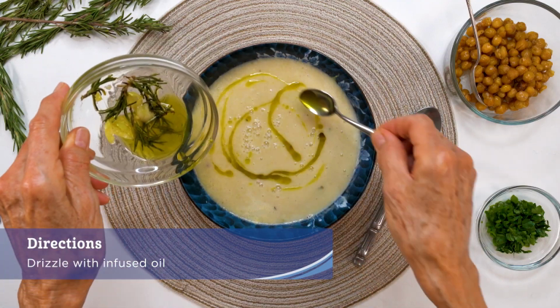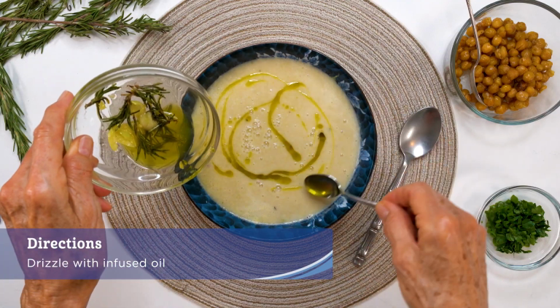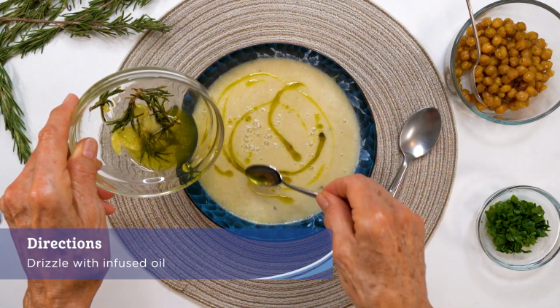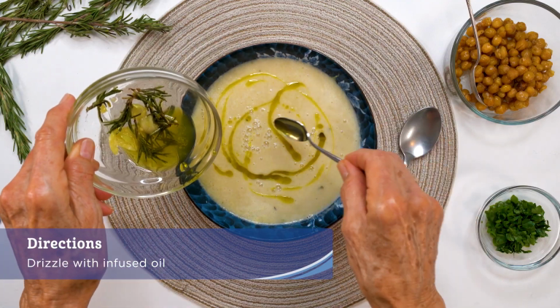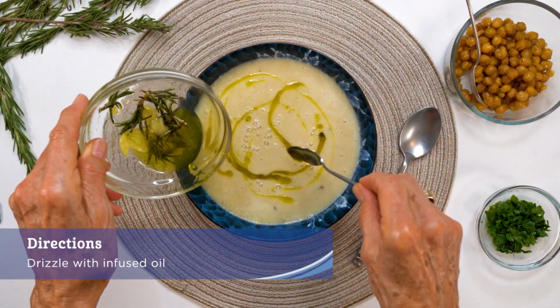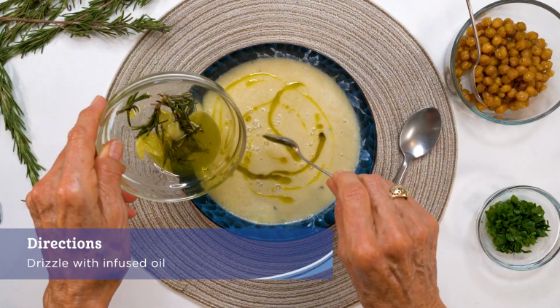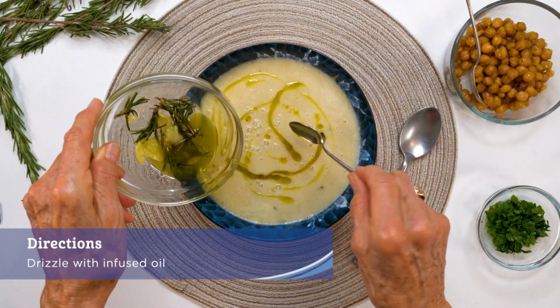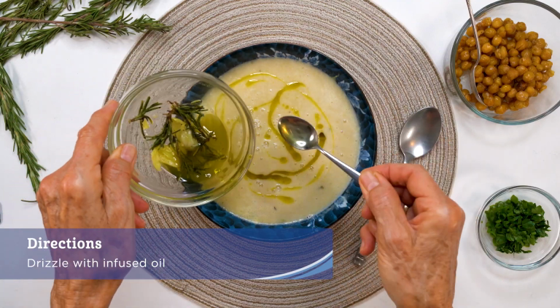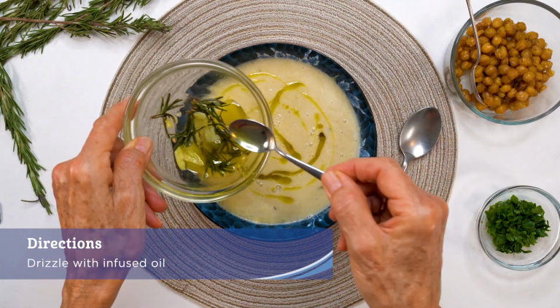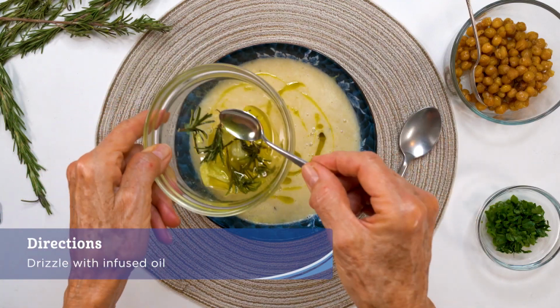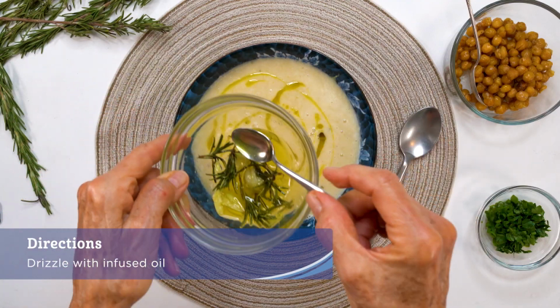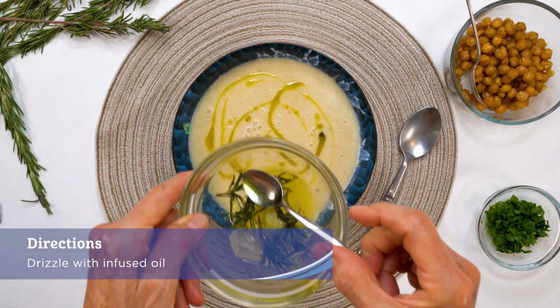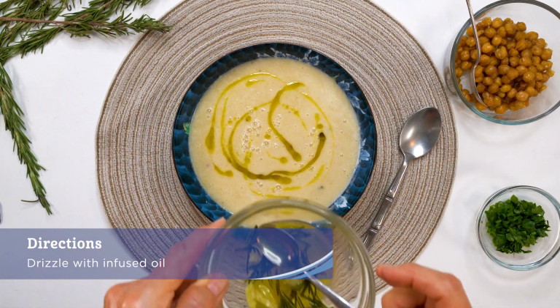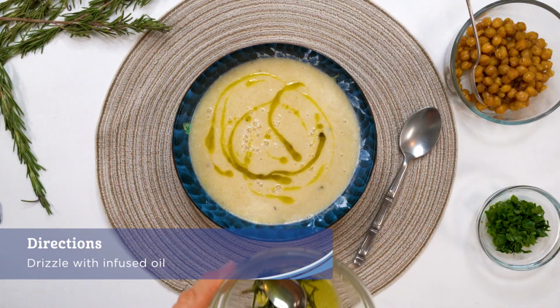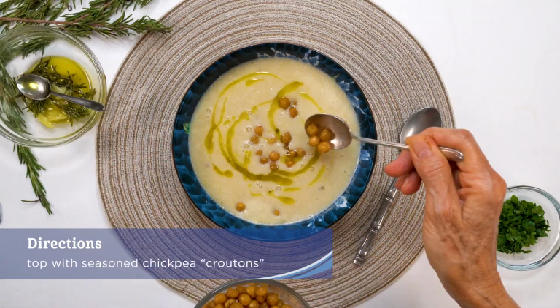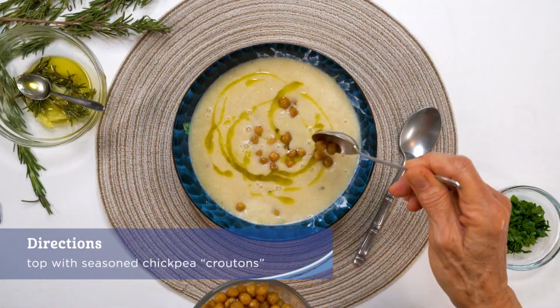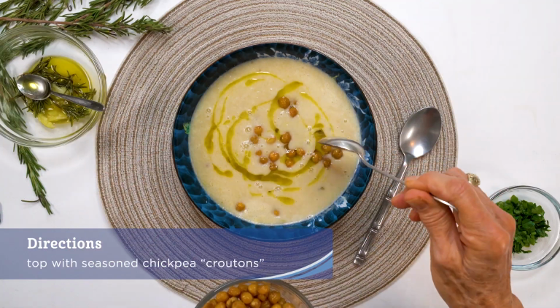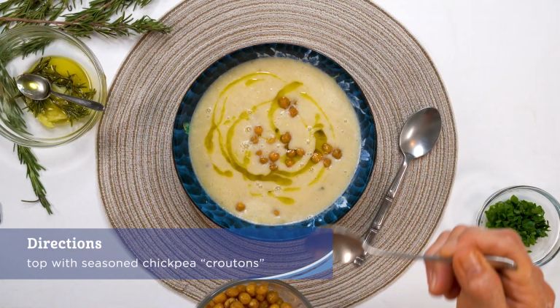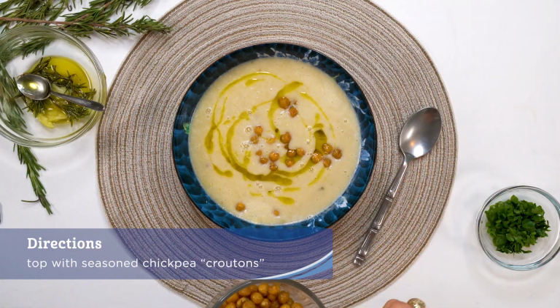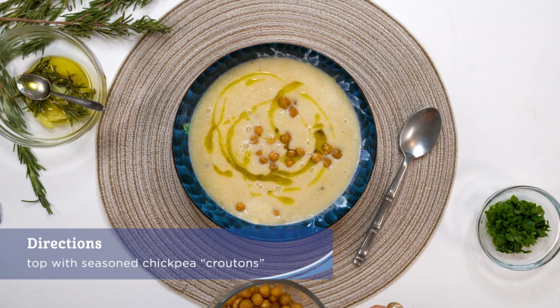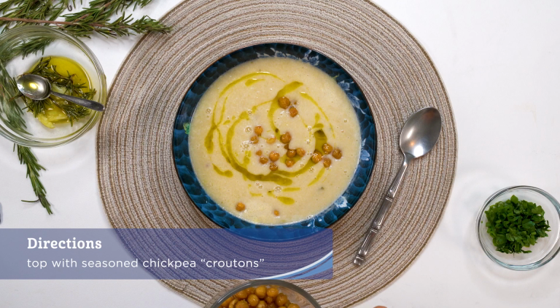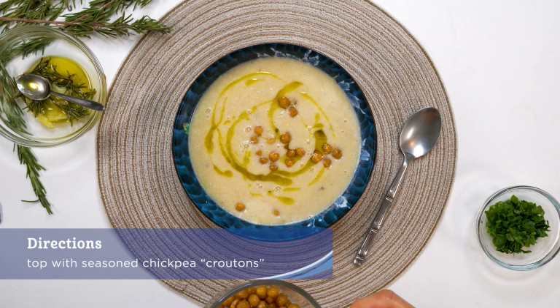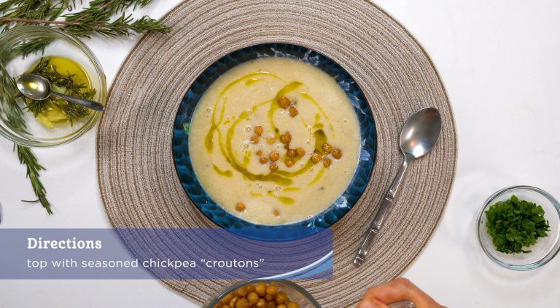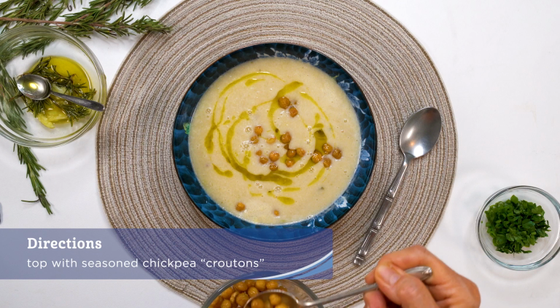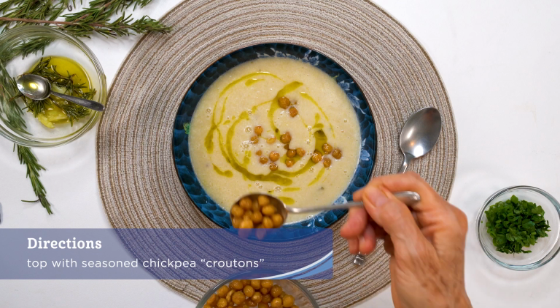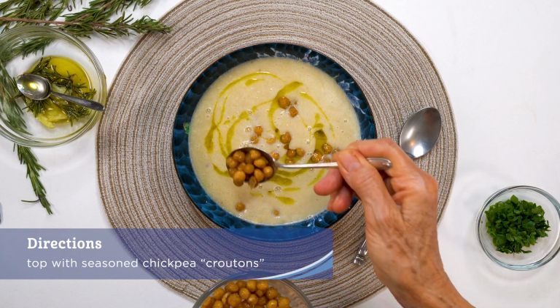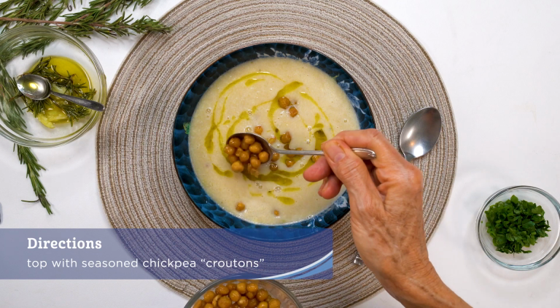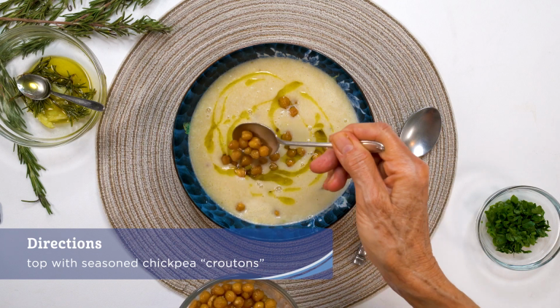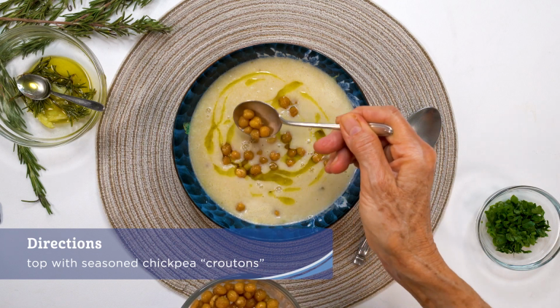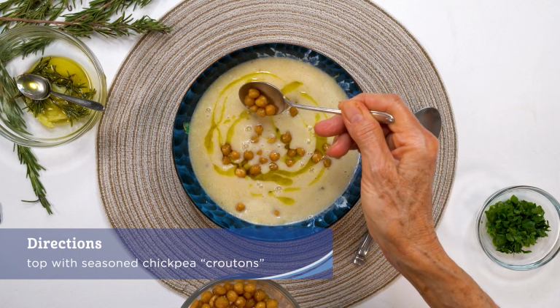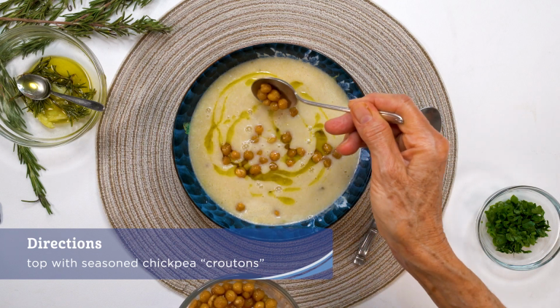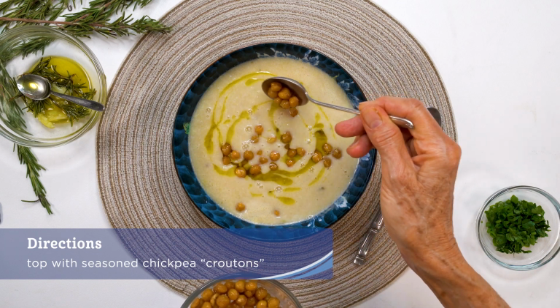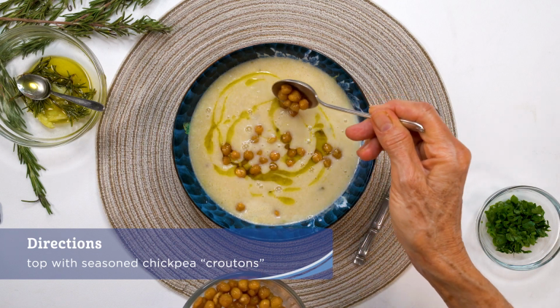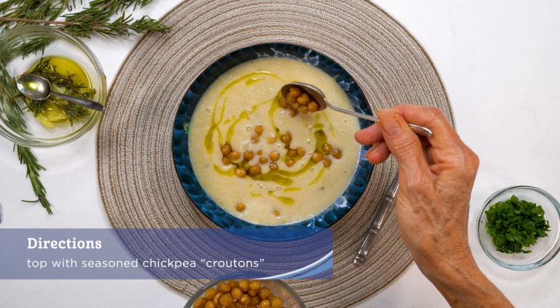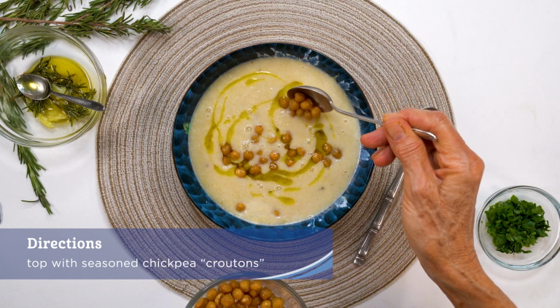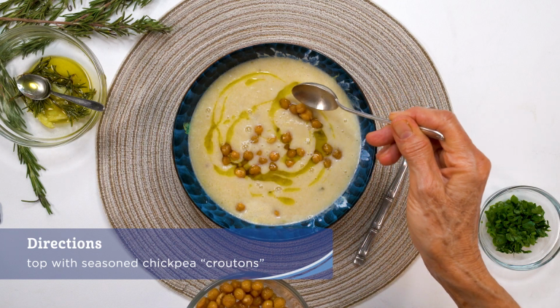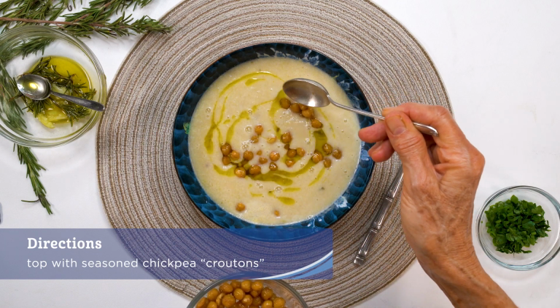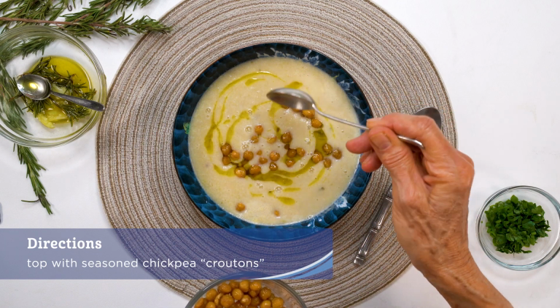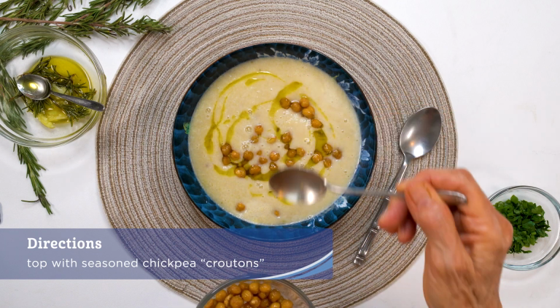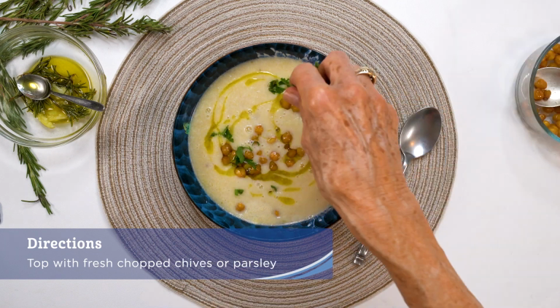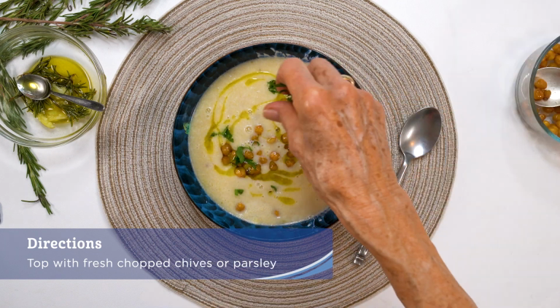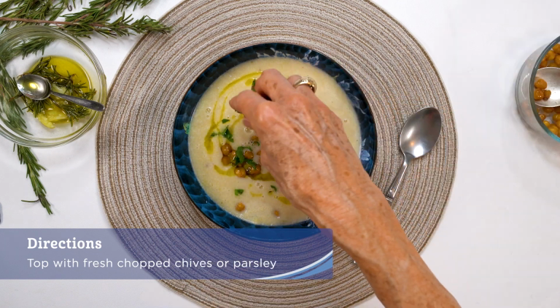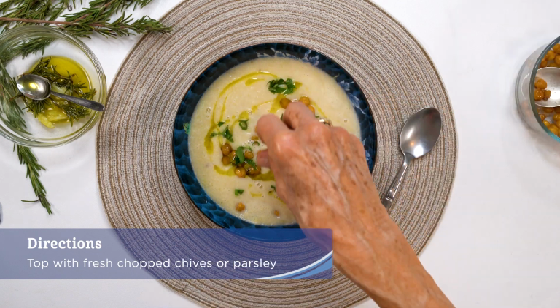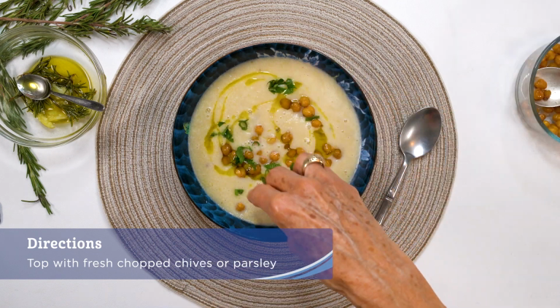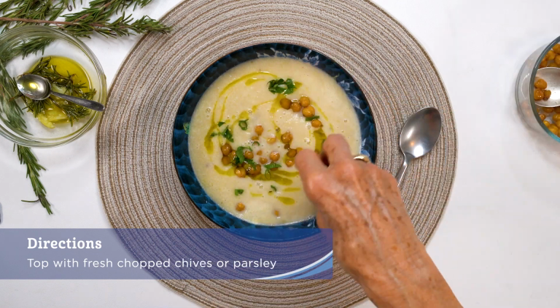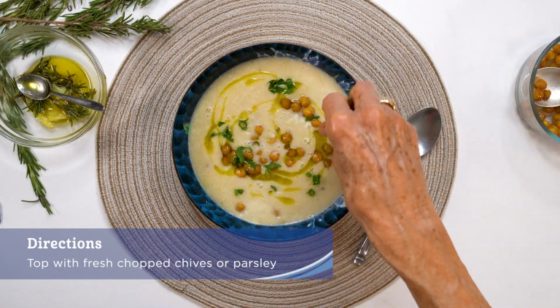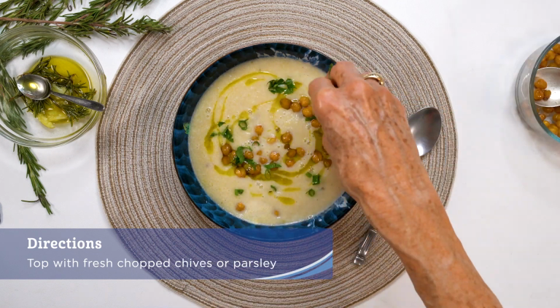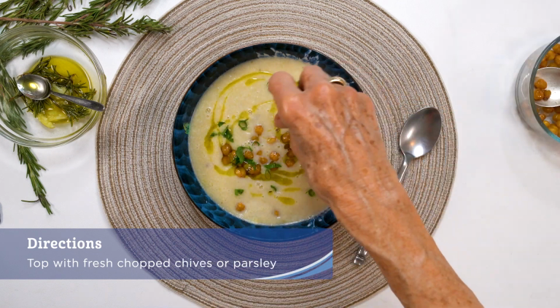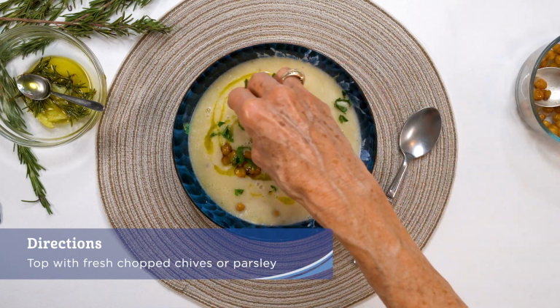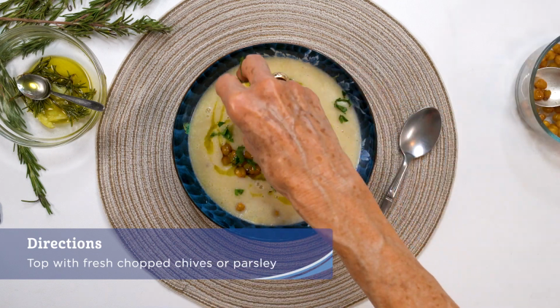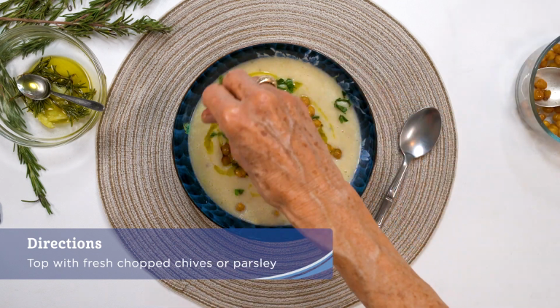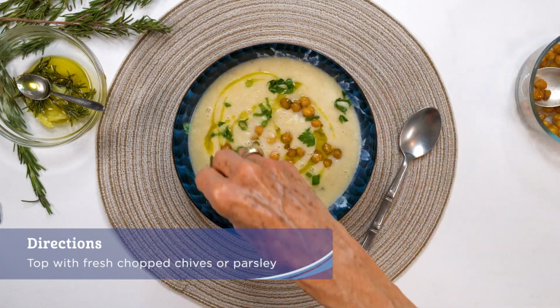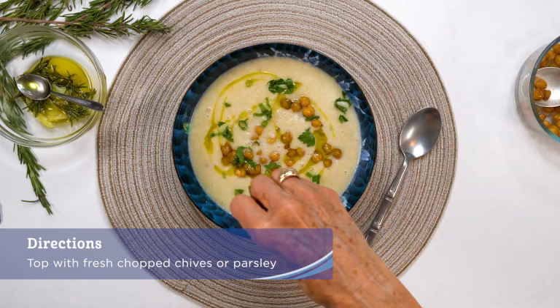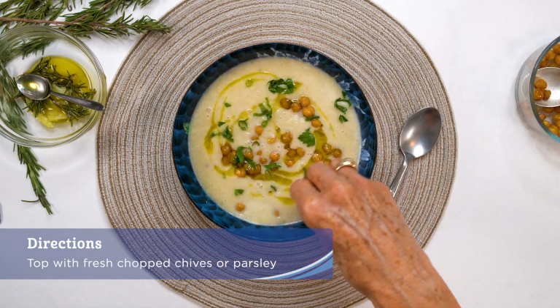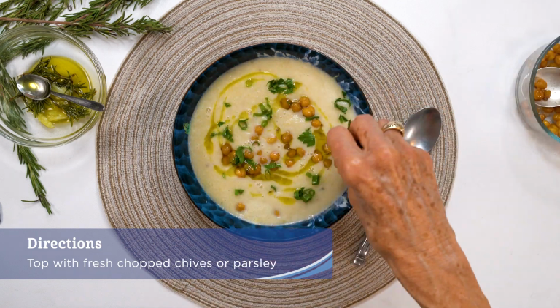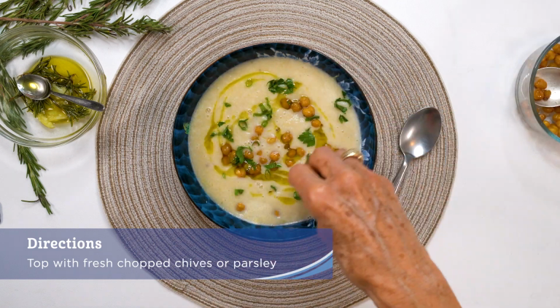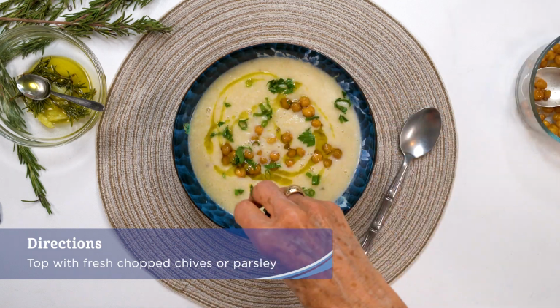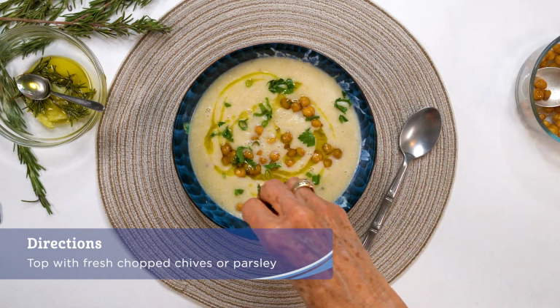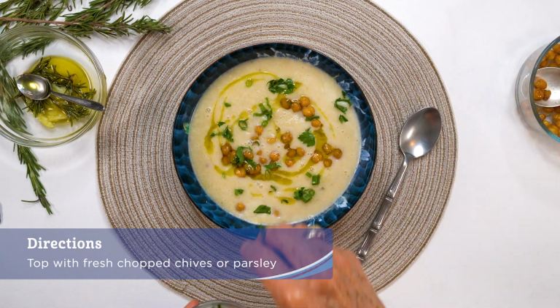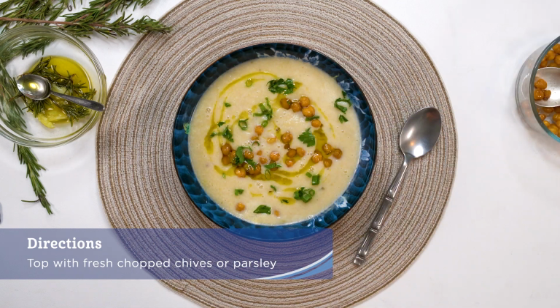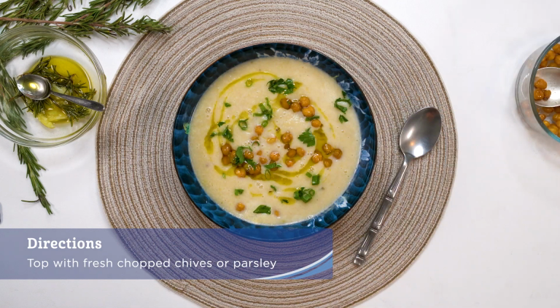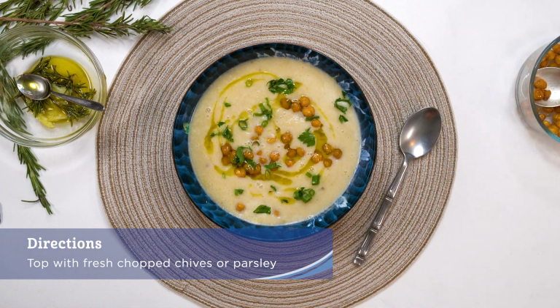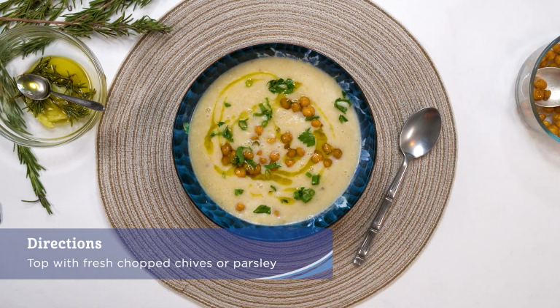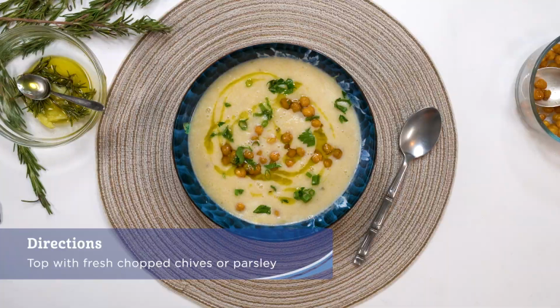To serve, drizzle with infused oil, topped with seasoned chickpea croutons, and fresh chopped chives or parsley. Enjoy!